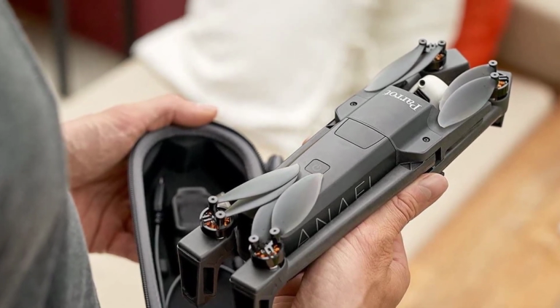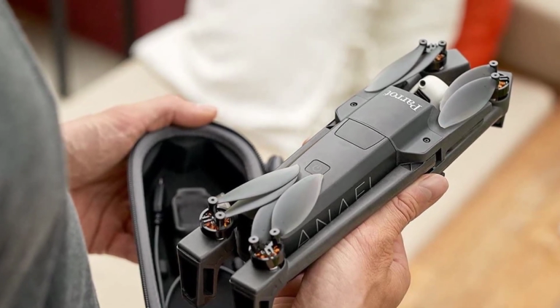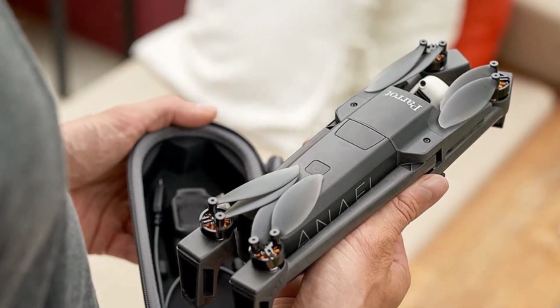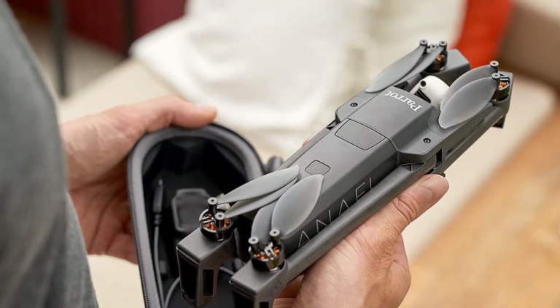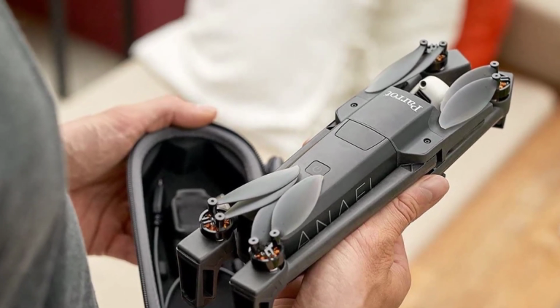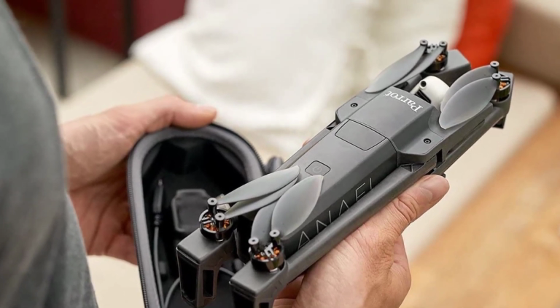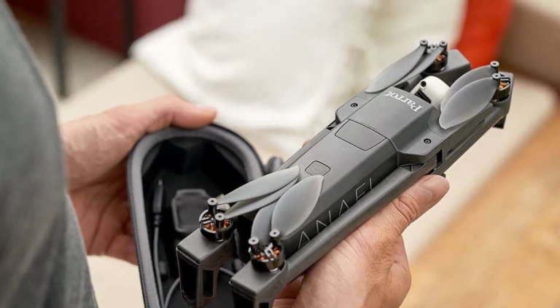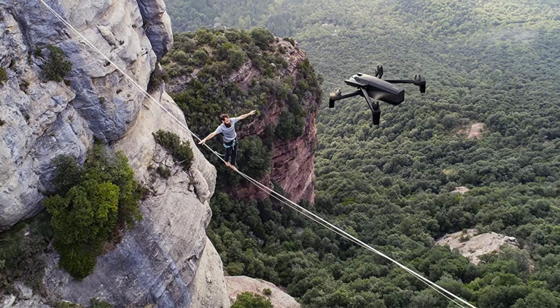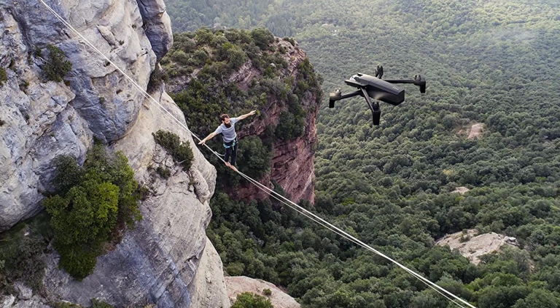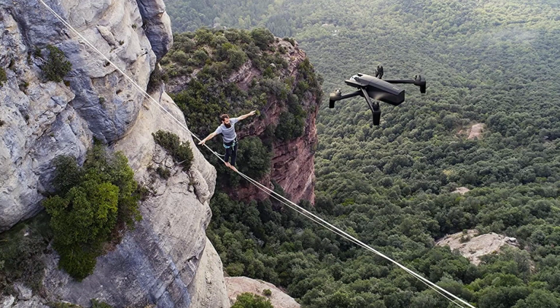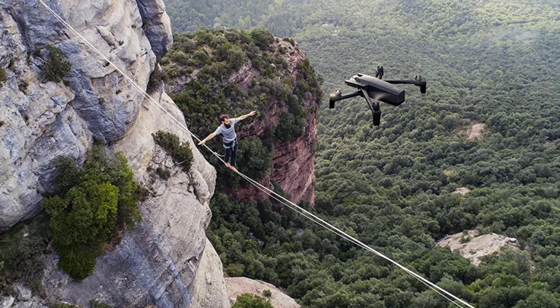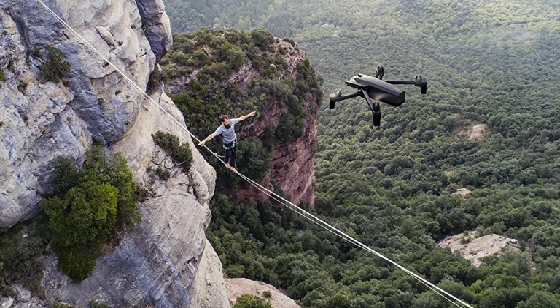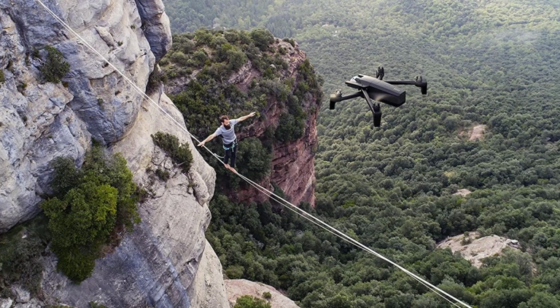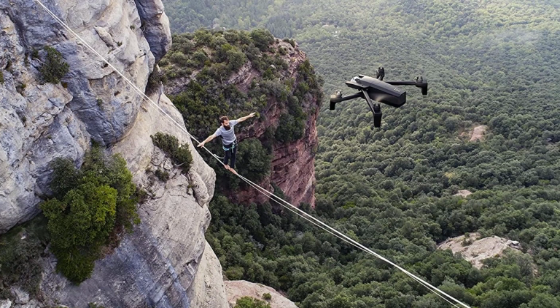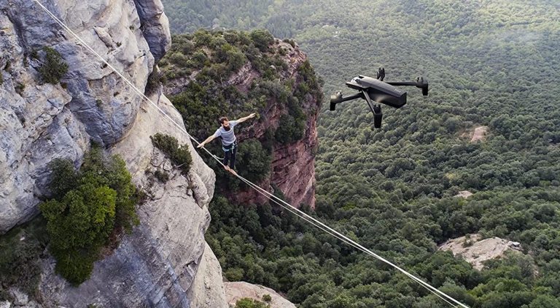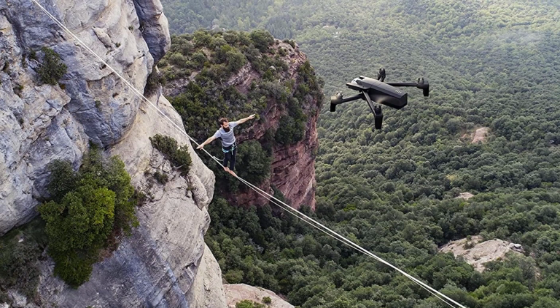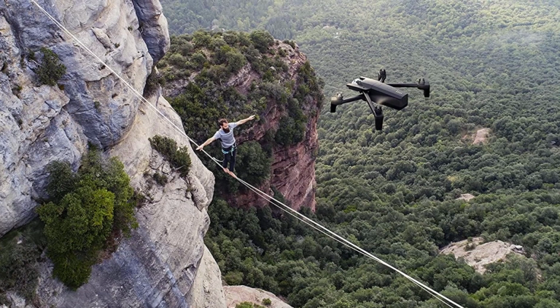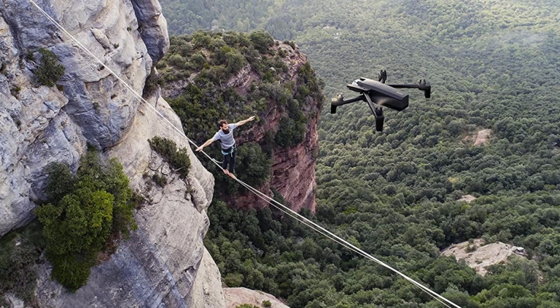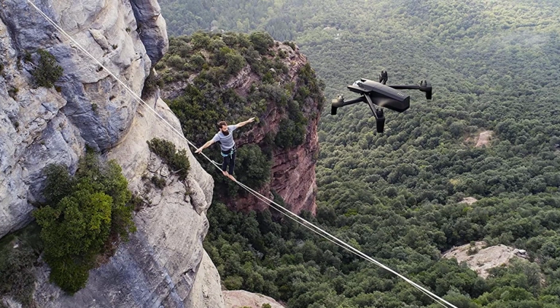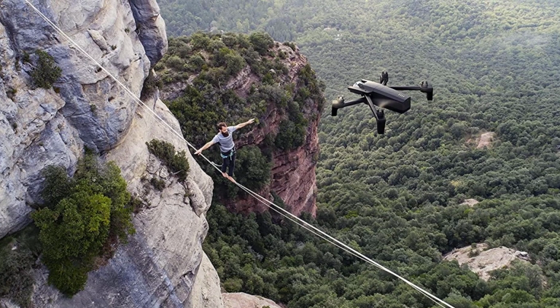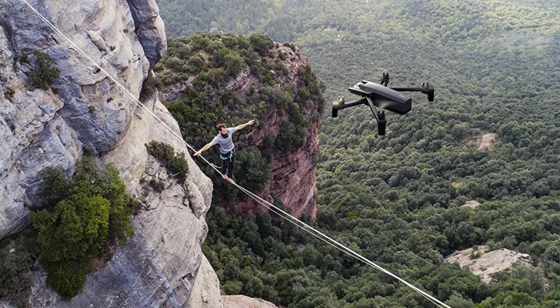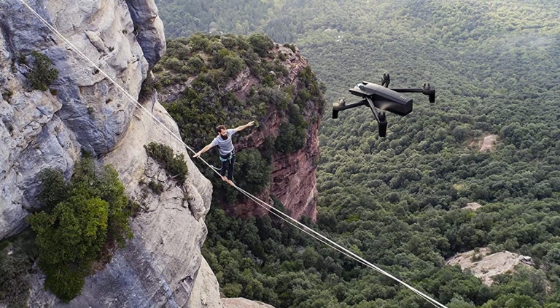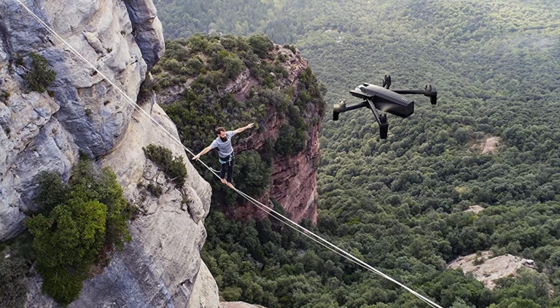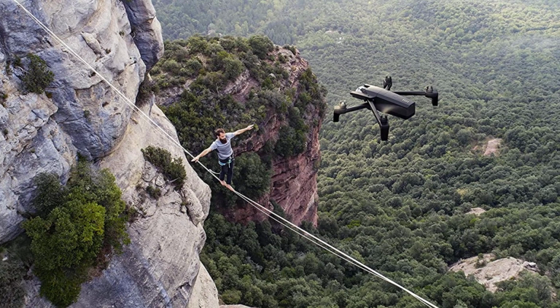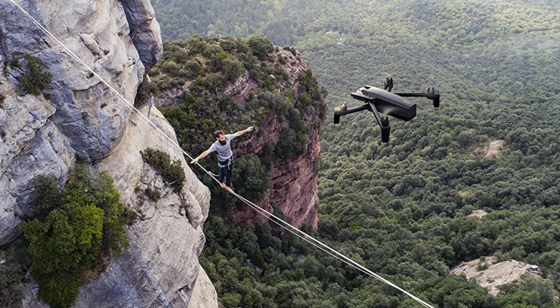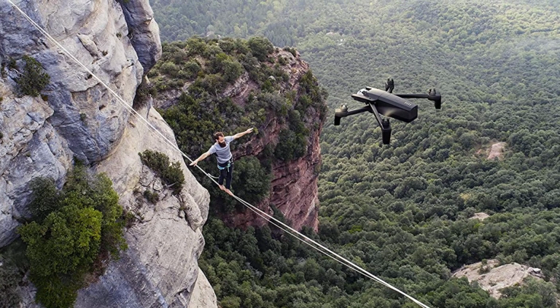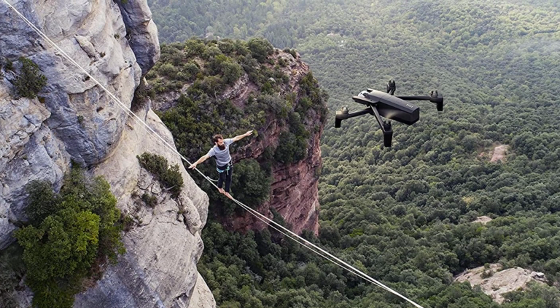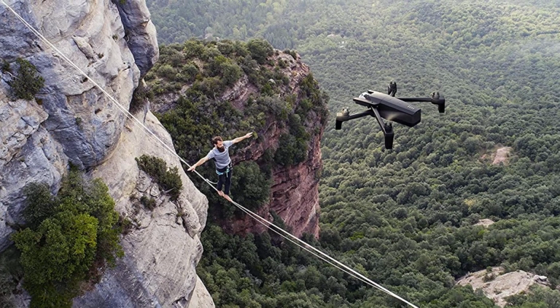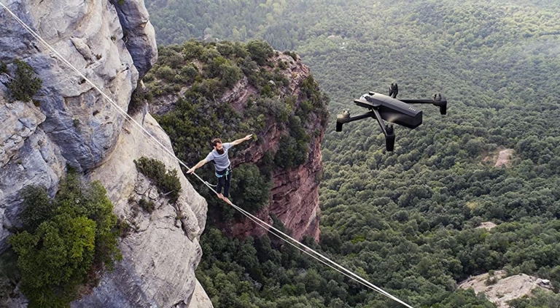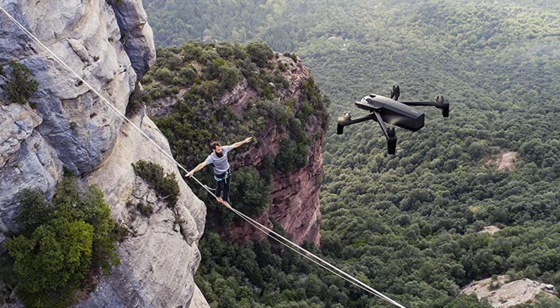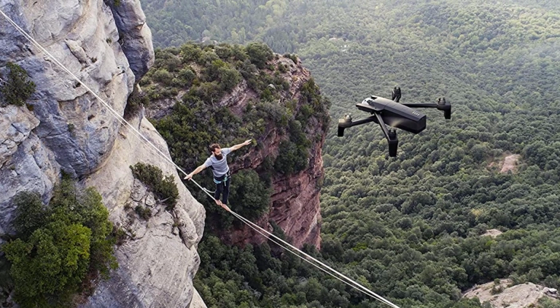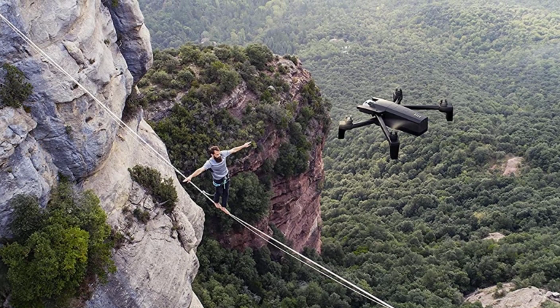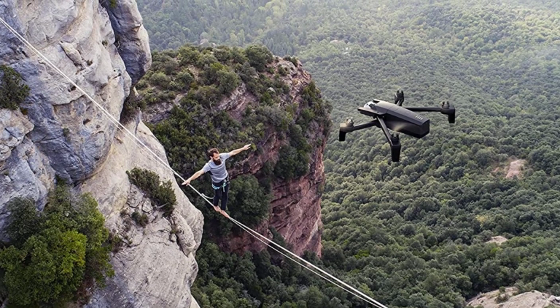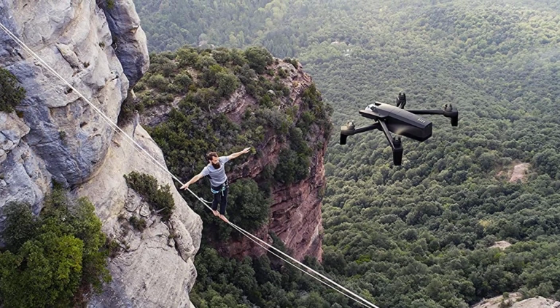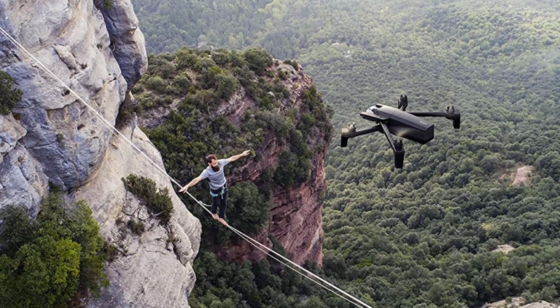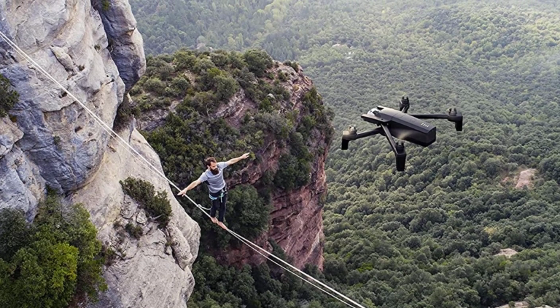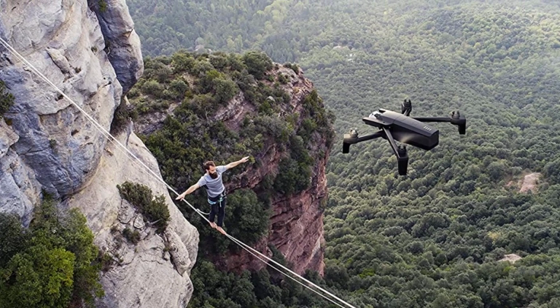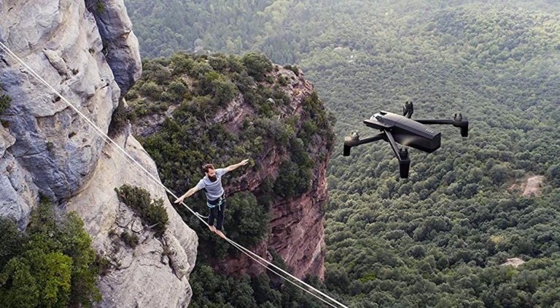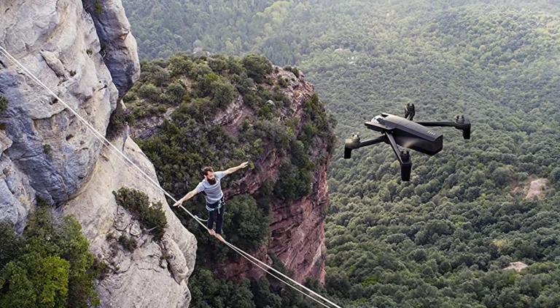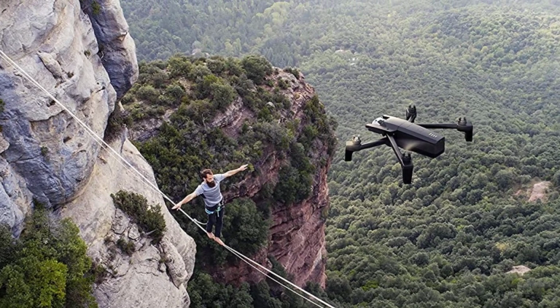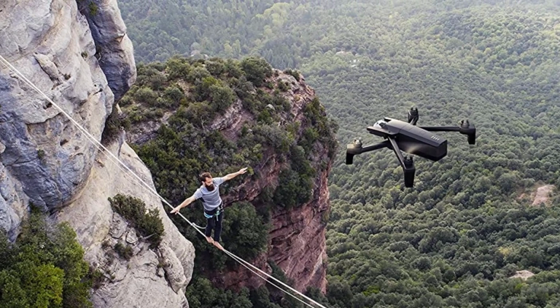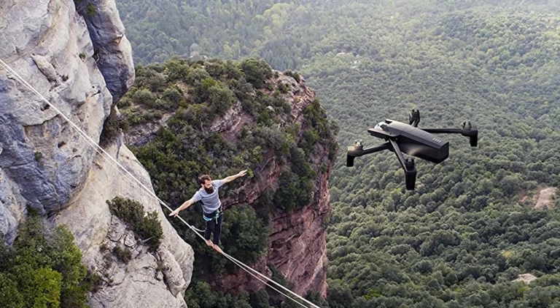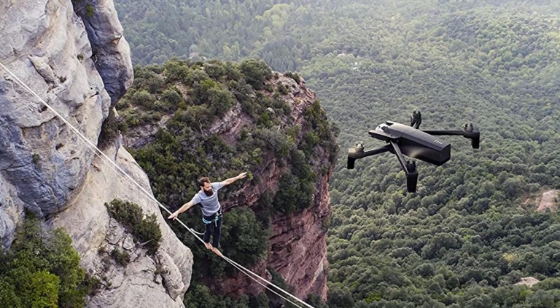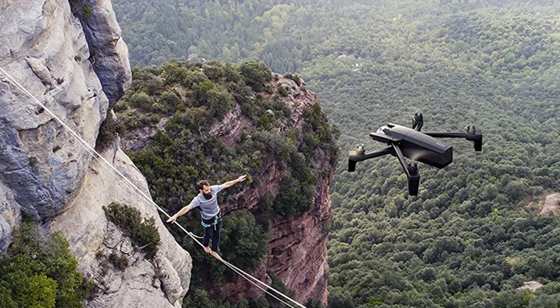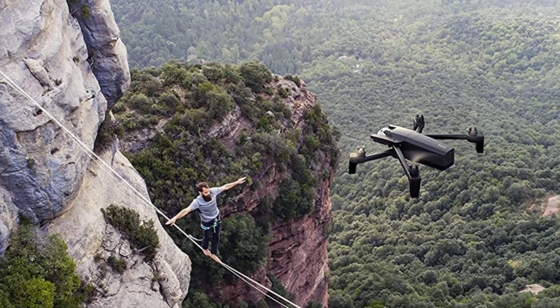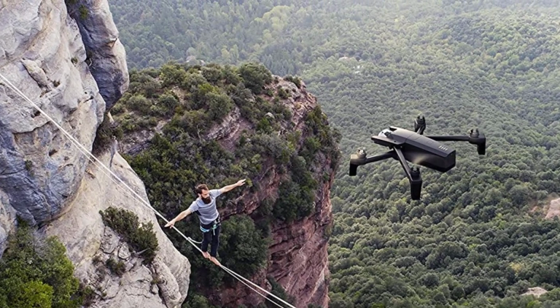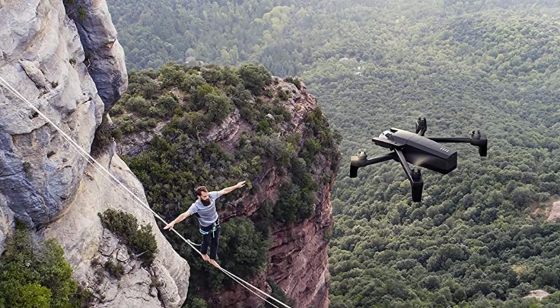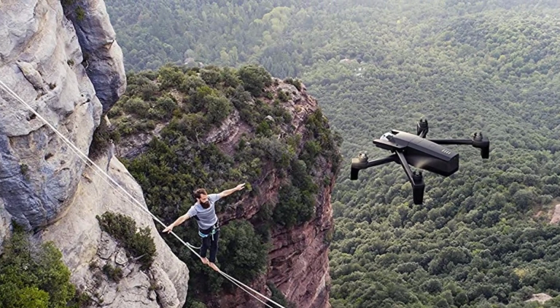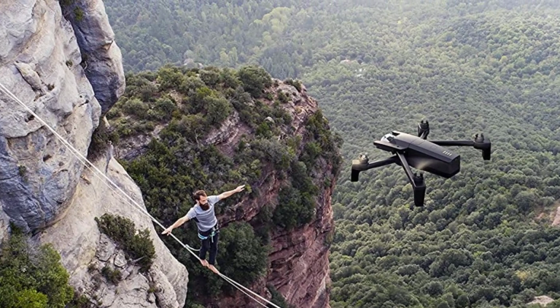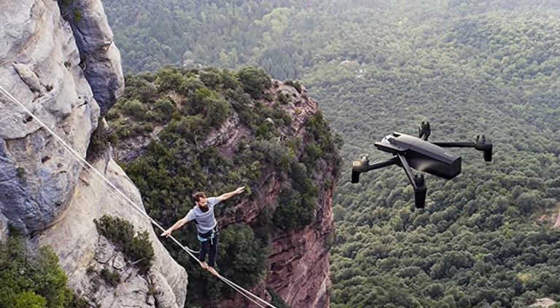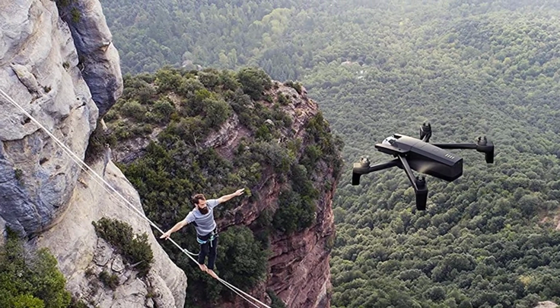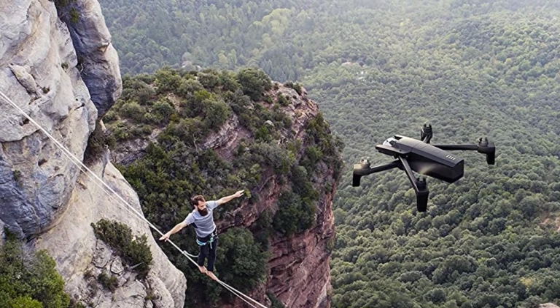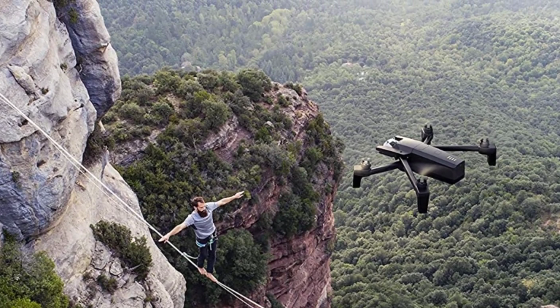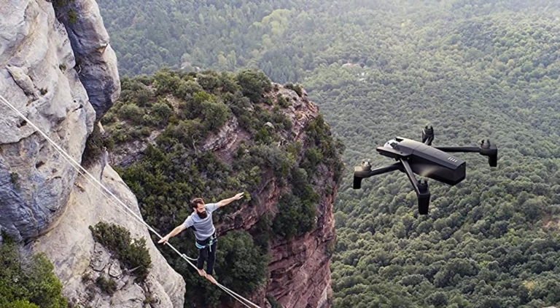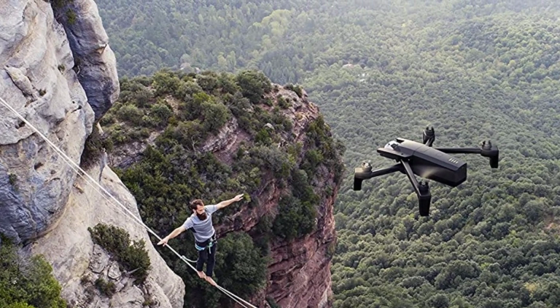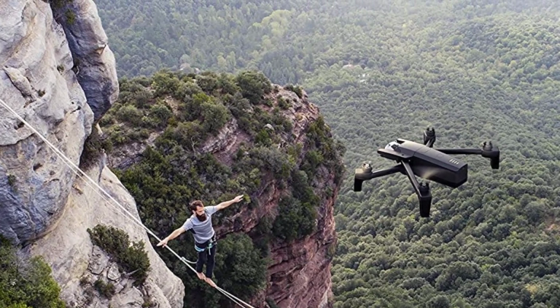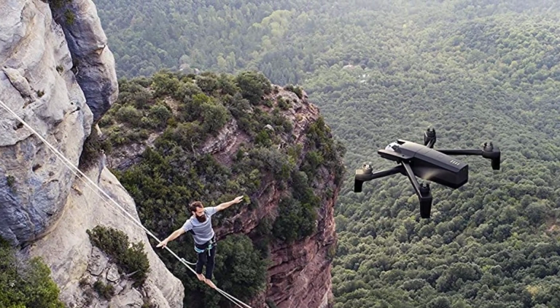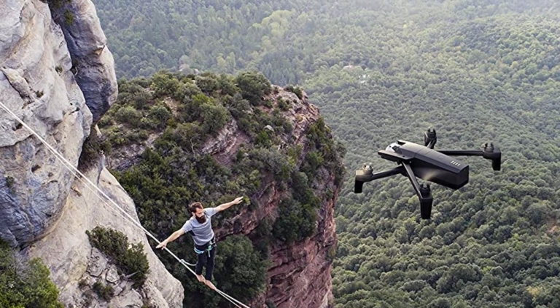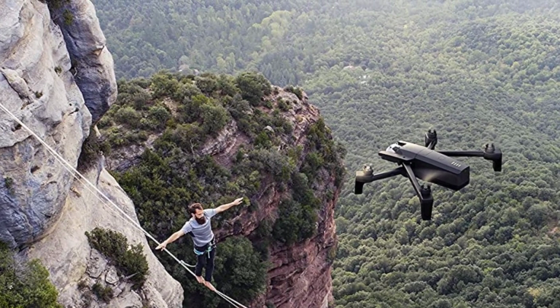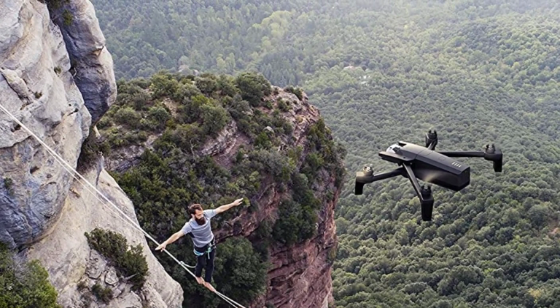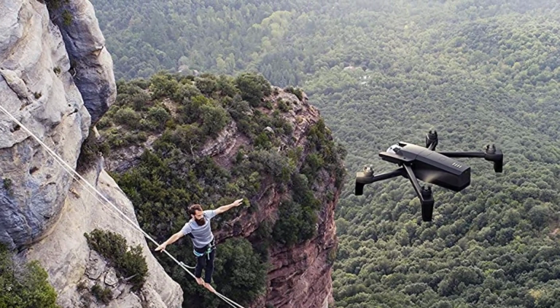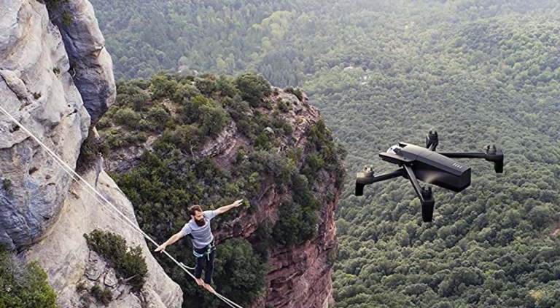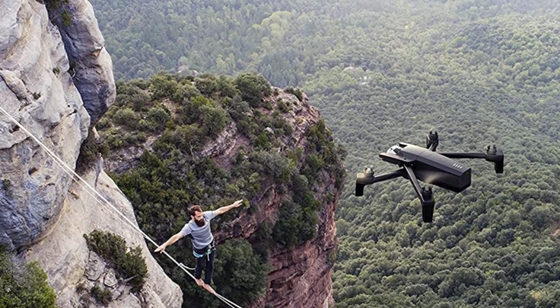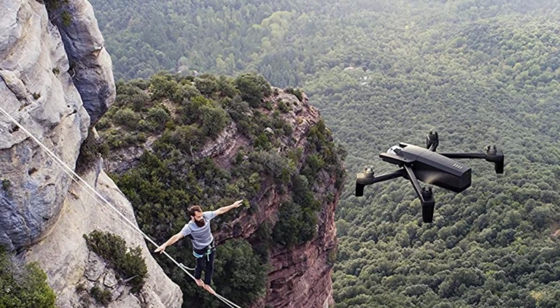One letdown is the lack of a follow-me mode. Otherwise, this is the perfect drone for feature-to-price ratio and I'd highly recommend it.